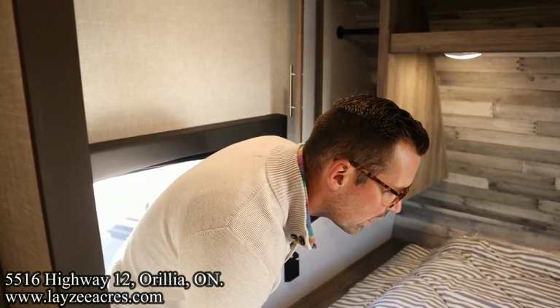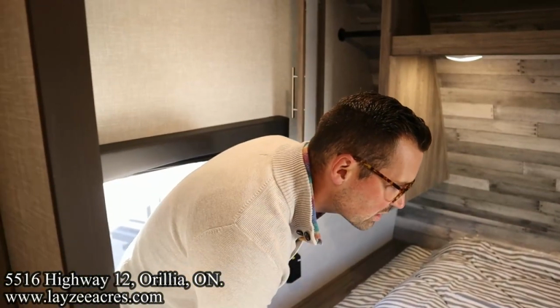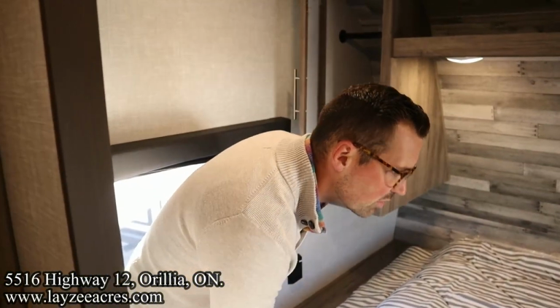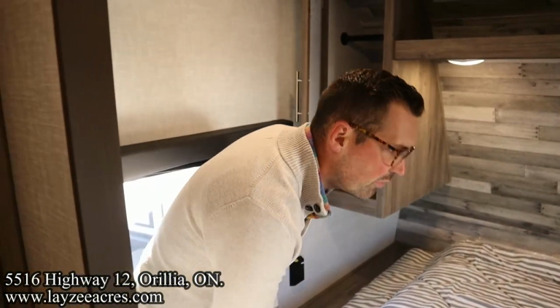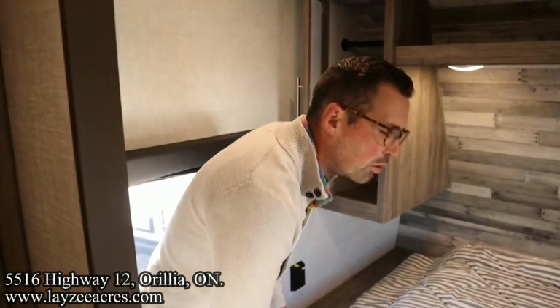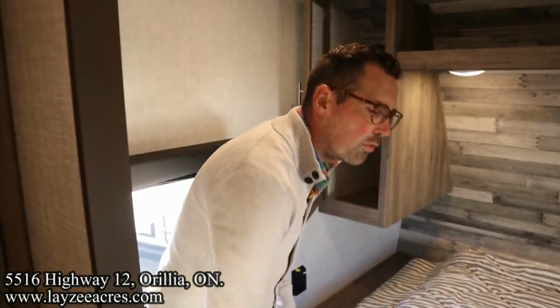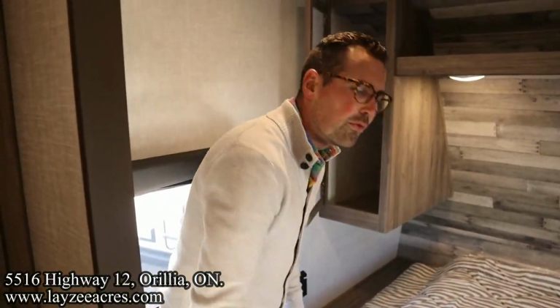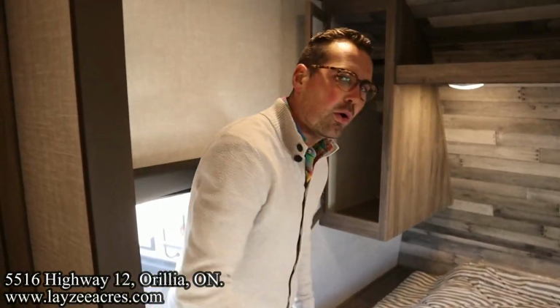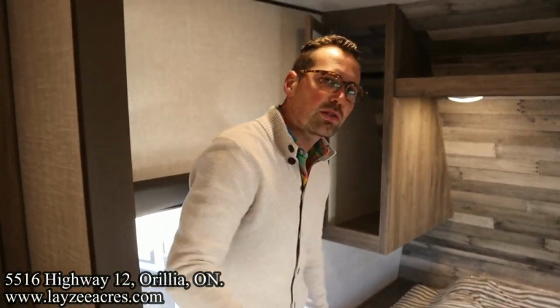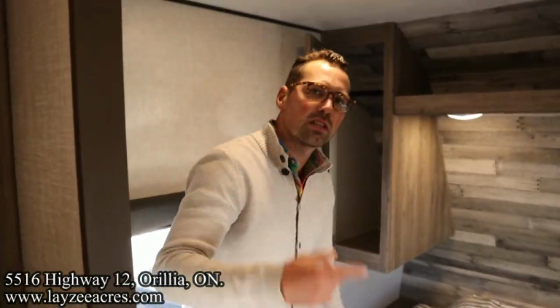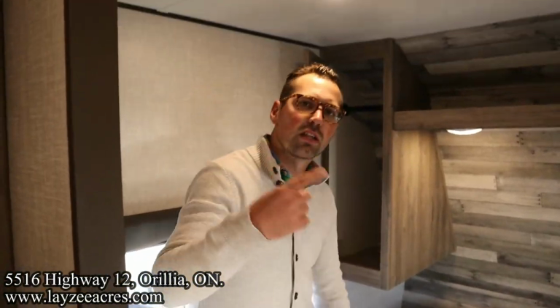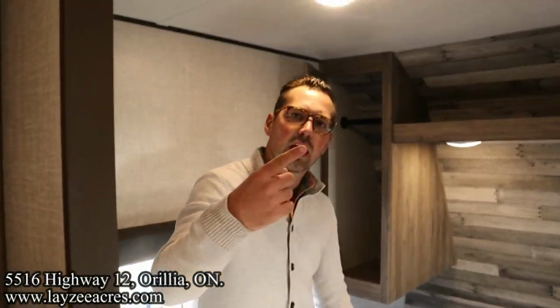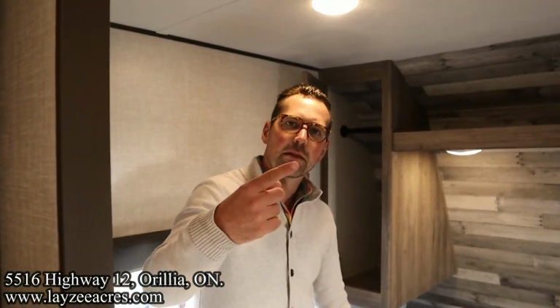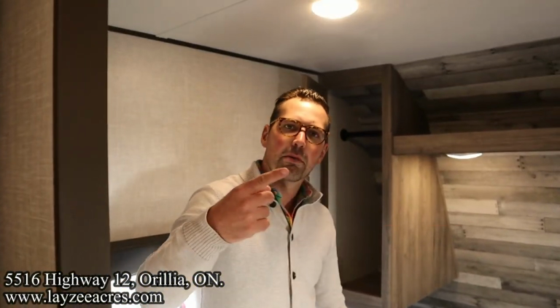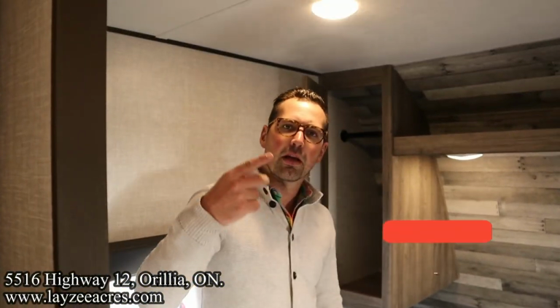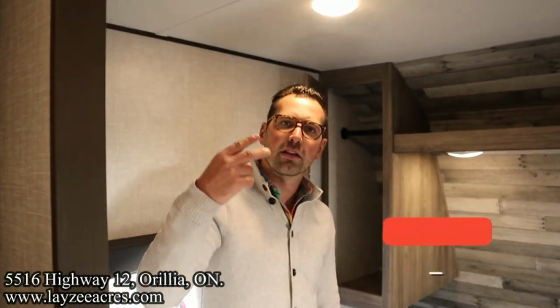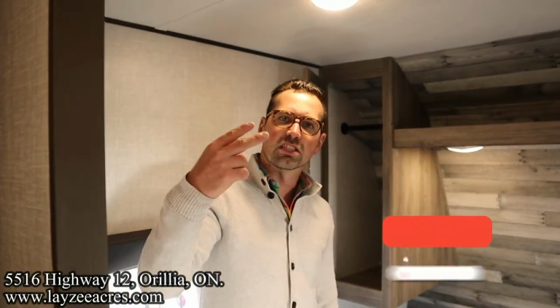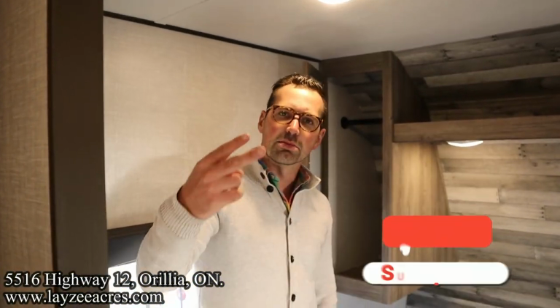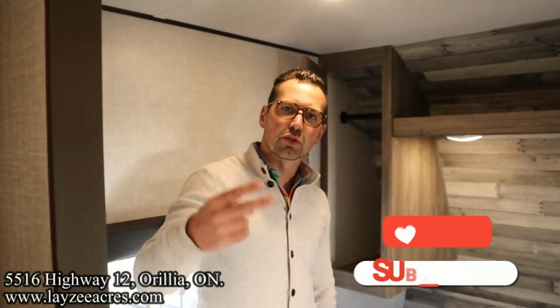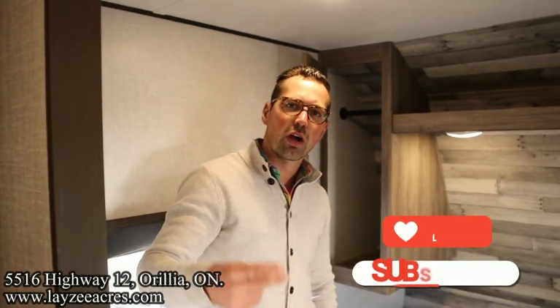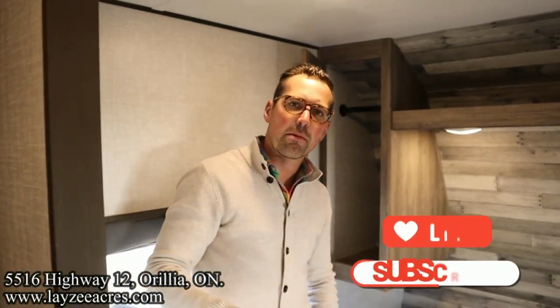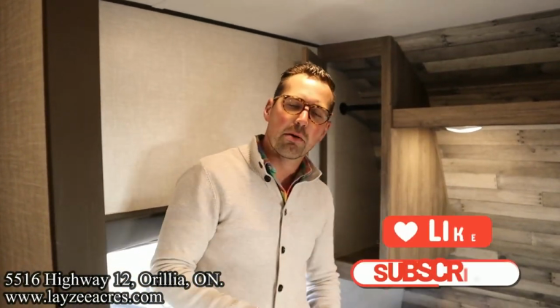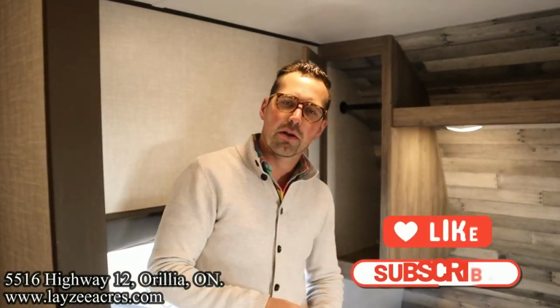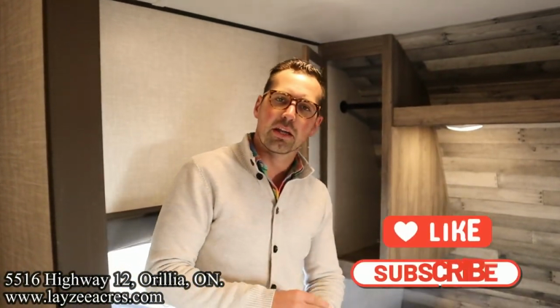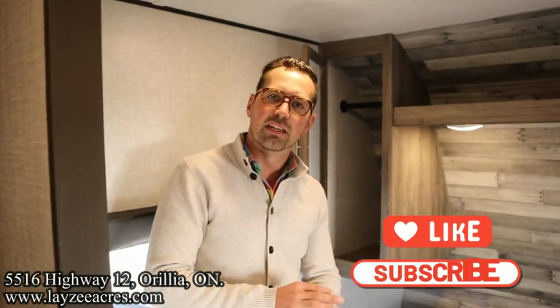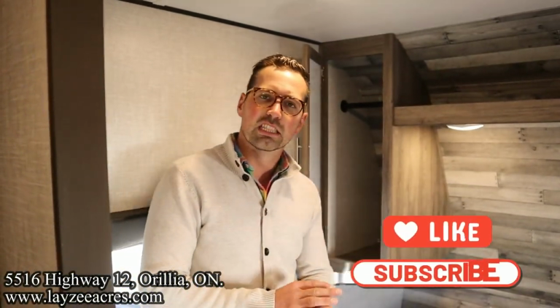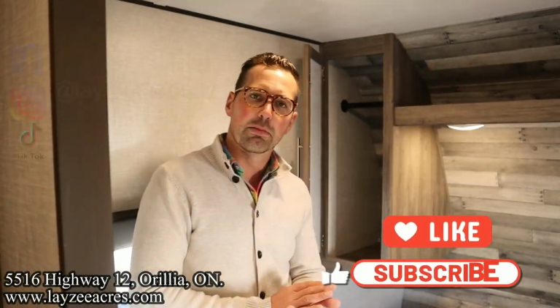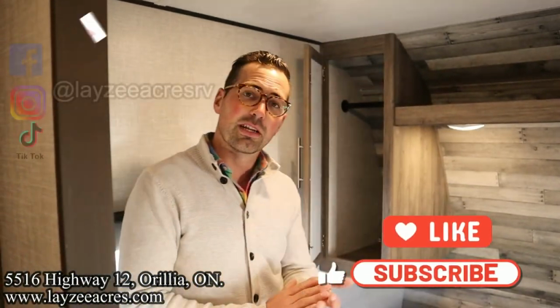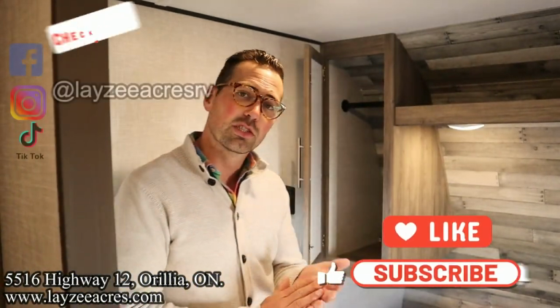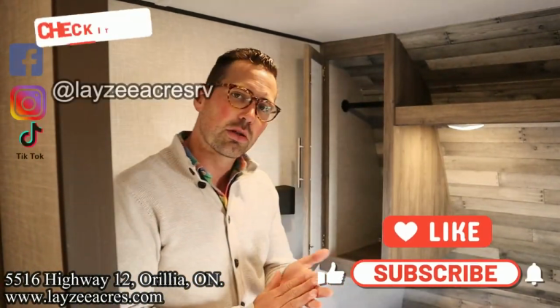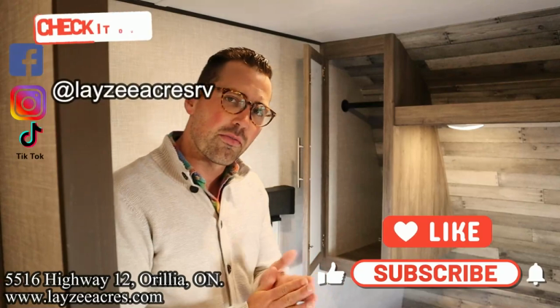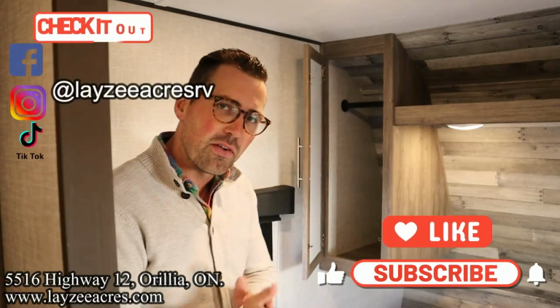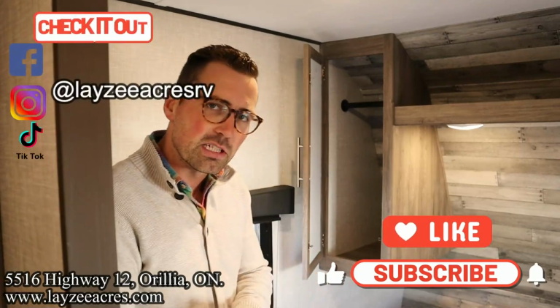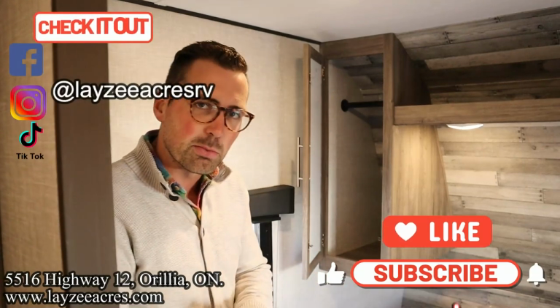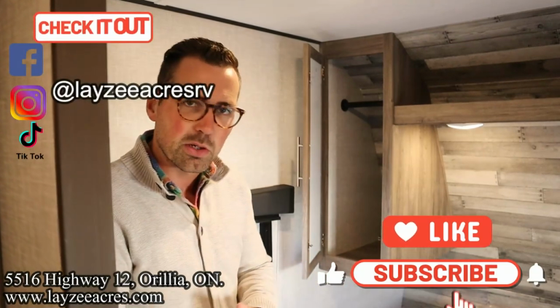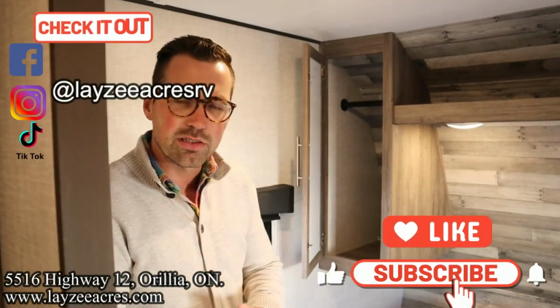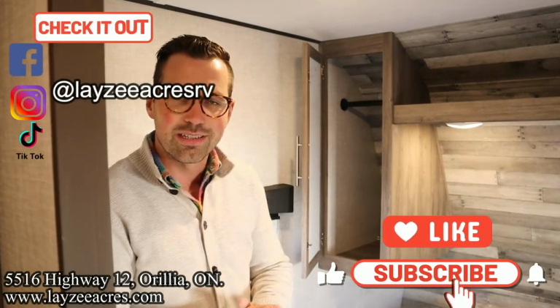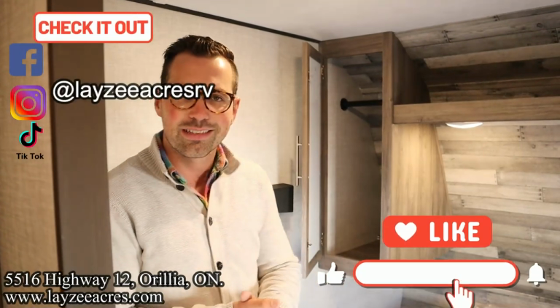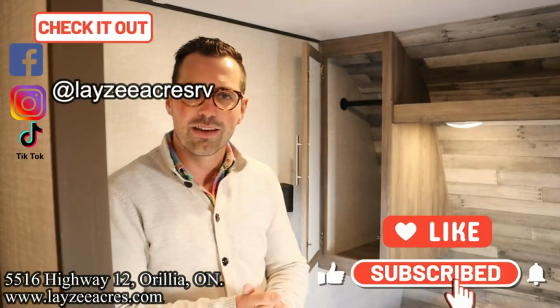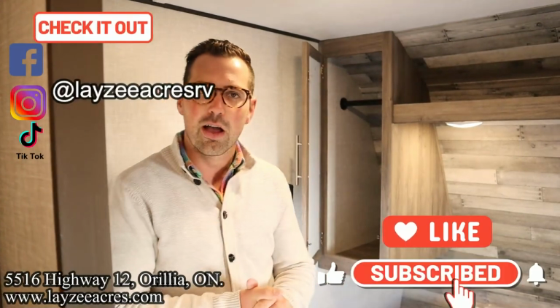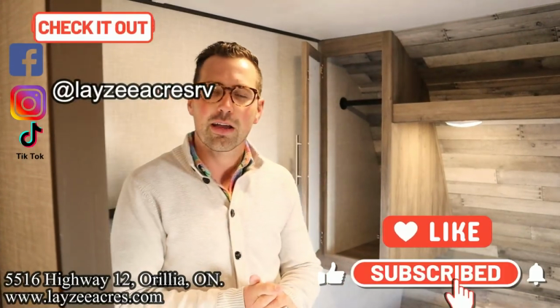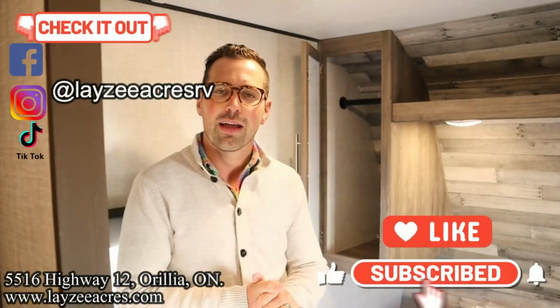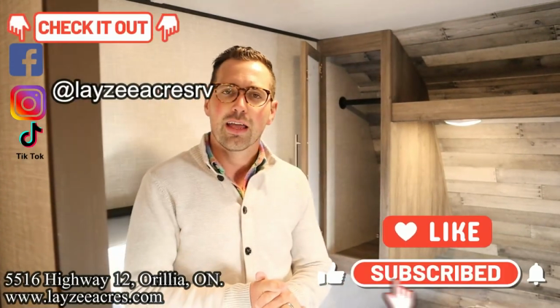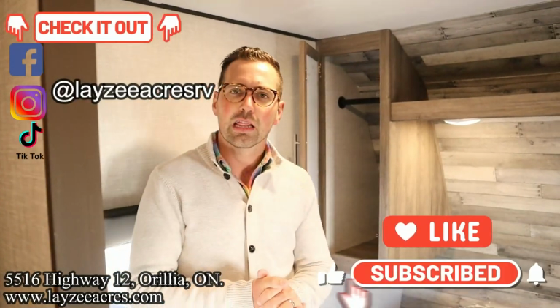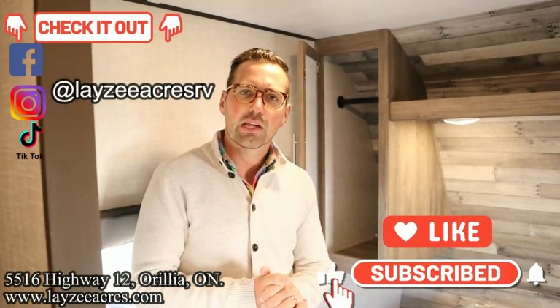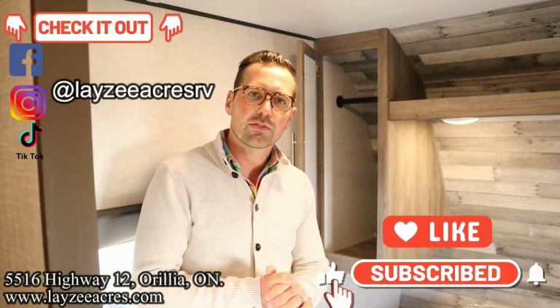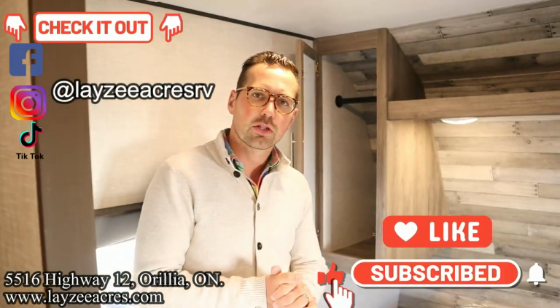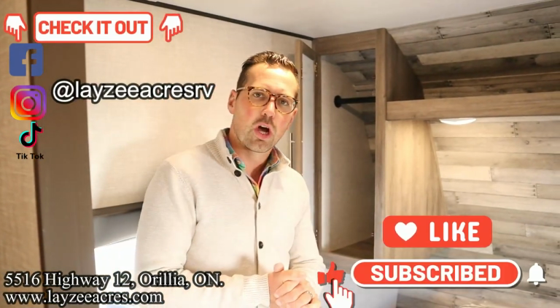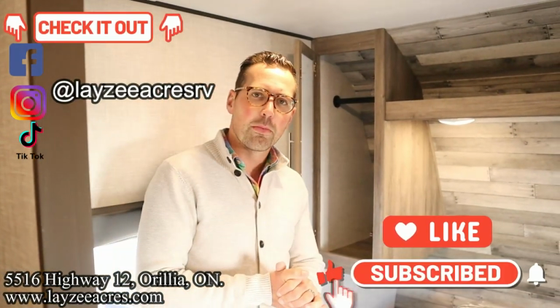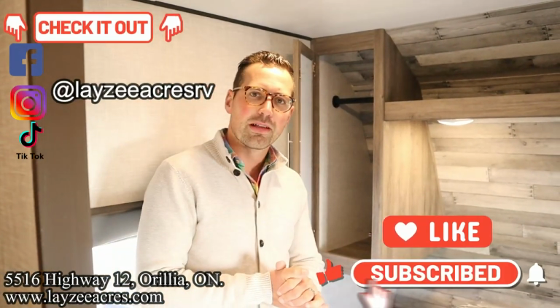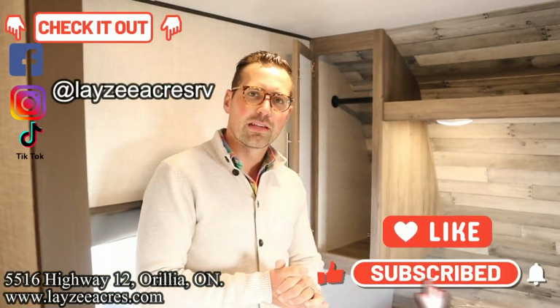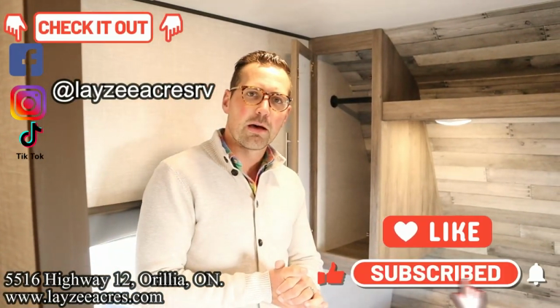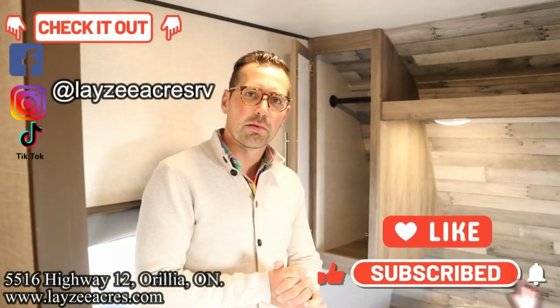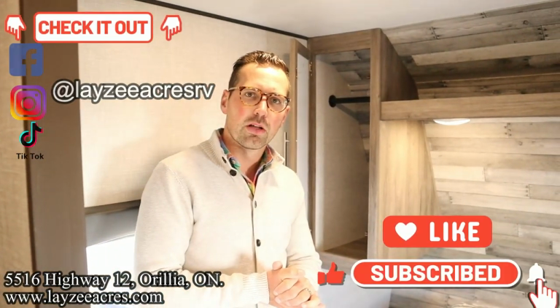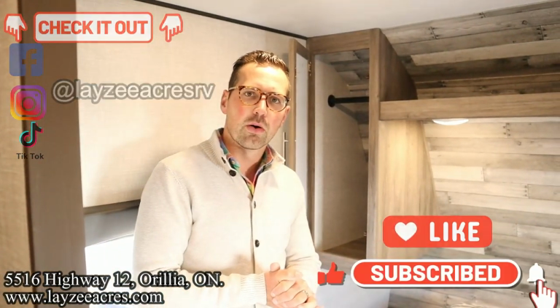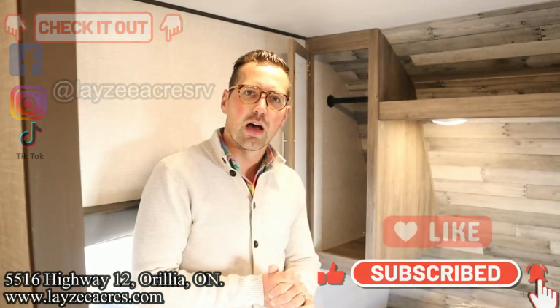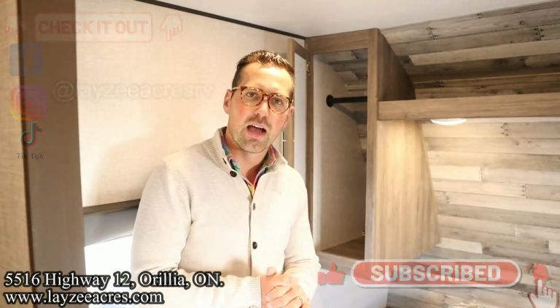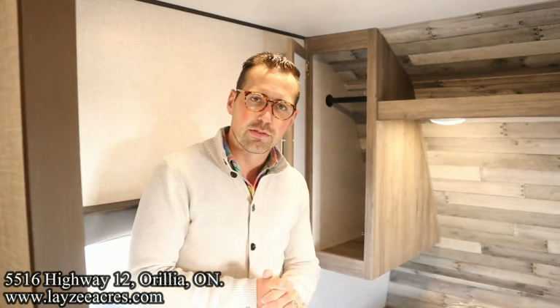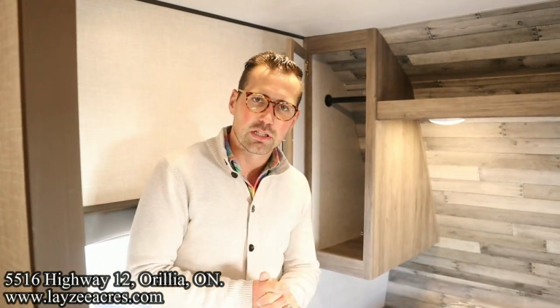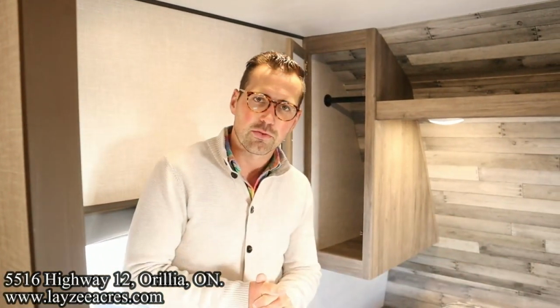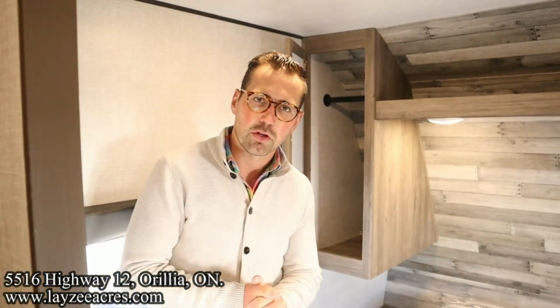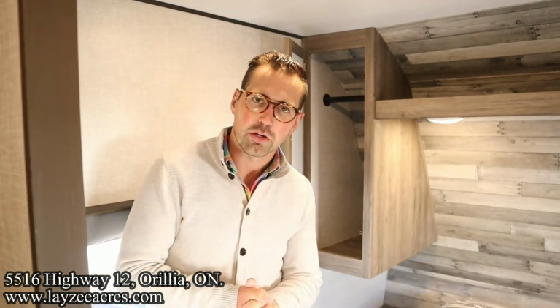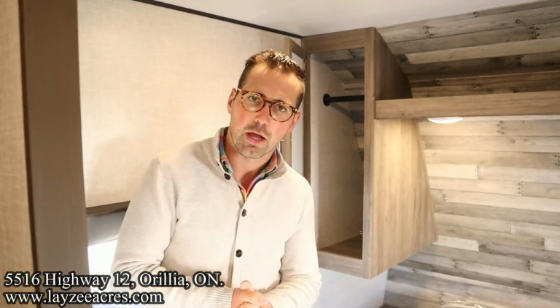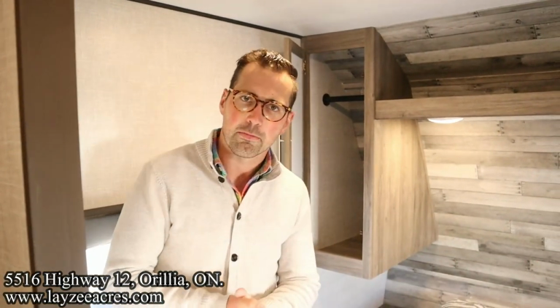That's the video, folks. Hit the like button, the subscribe button. Hit us up on Instagram, Facebook, and TikTok. Leave us a comment down below. Have yourself a good day.